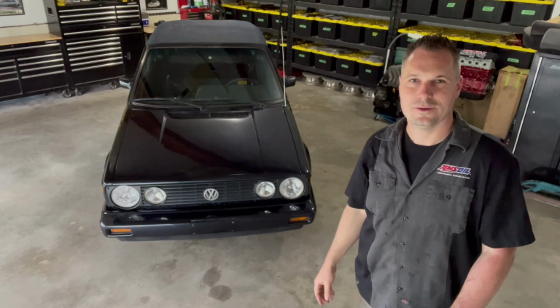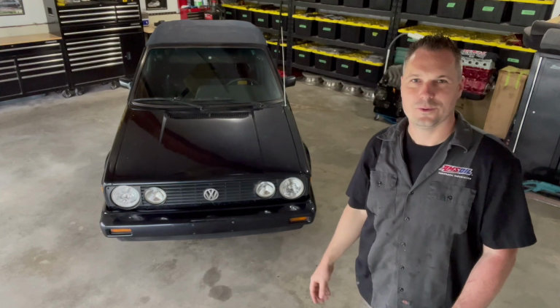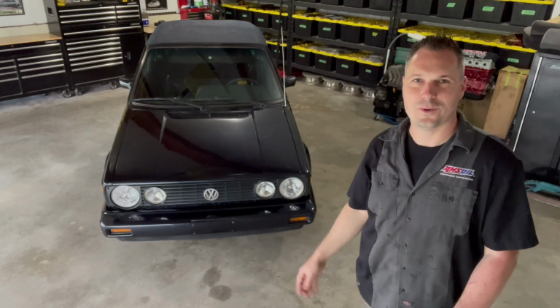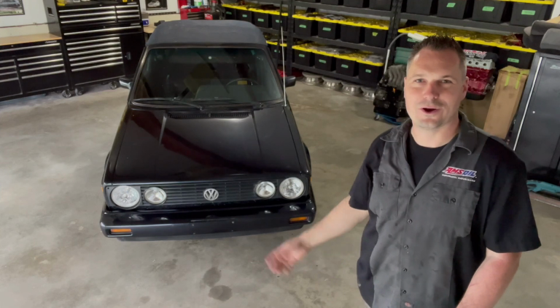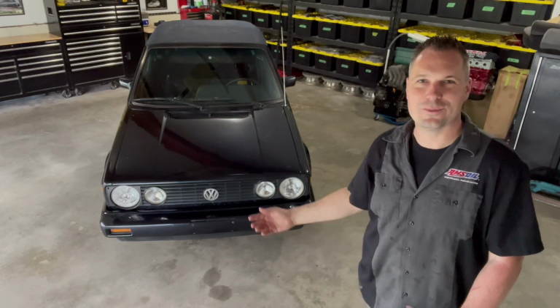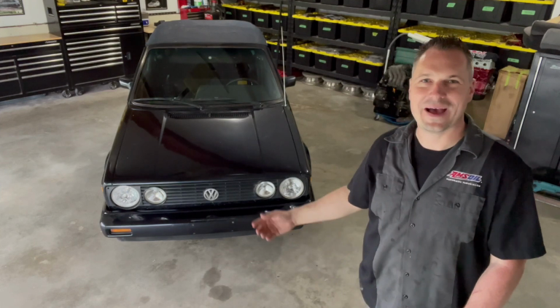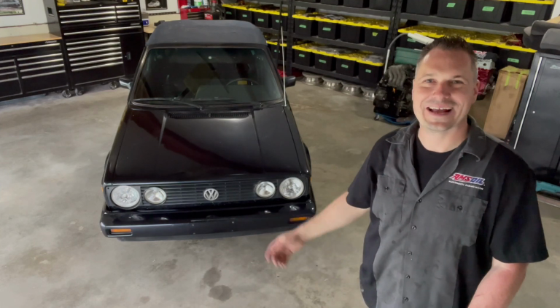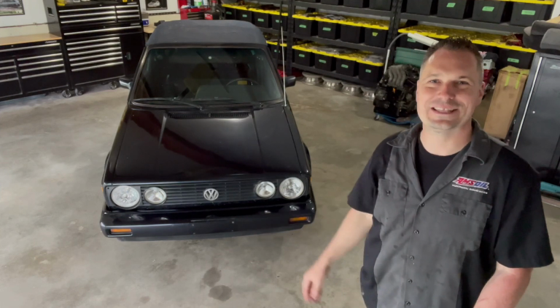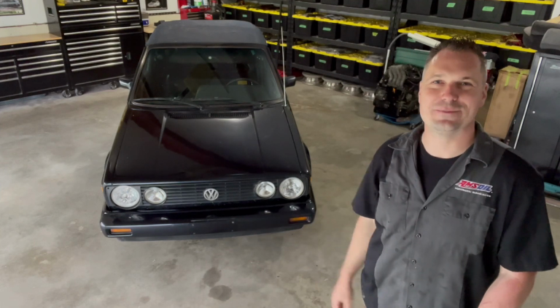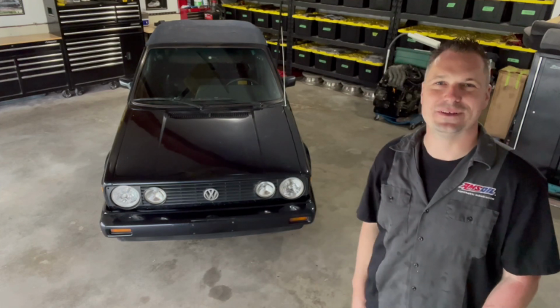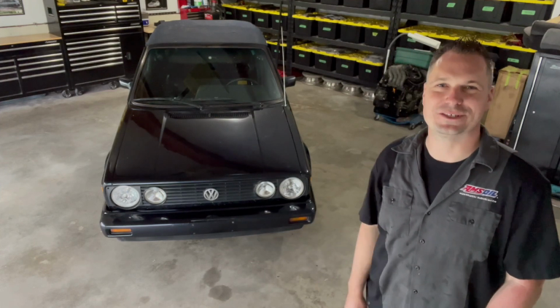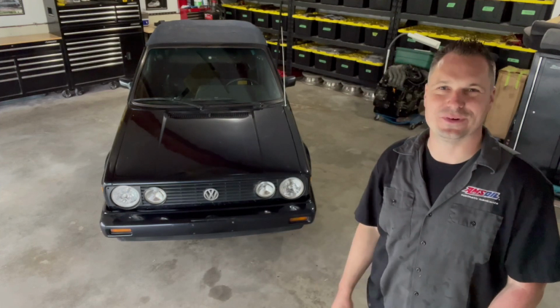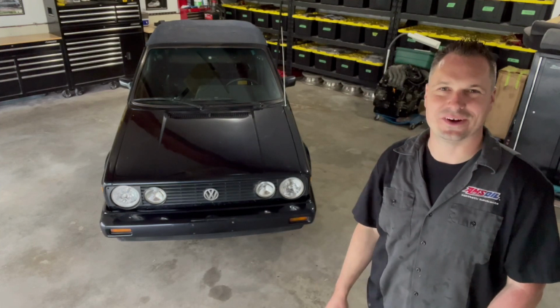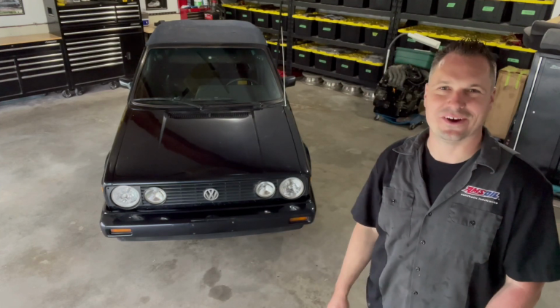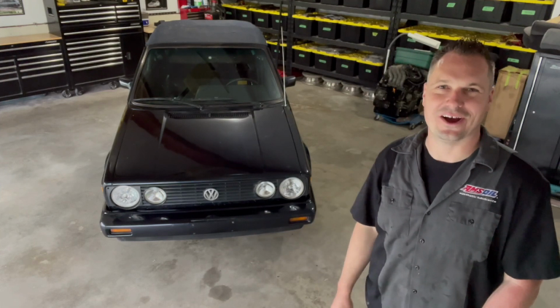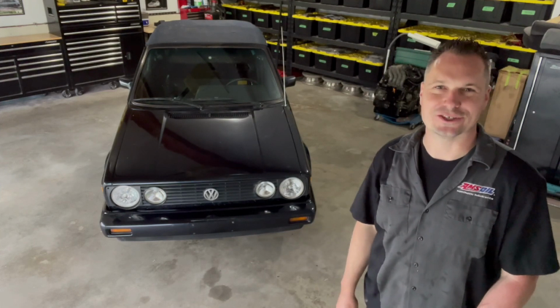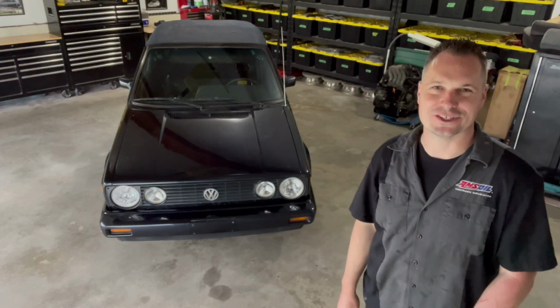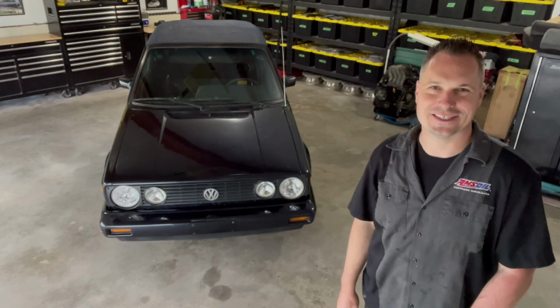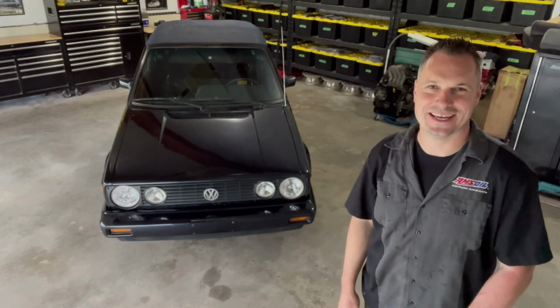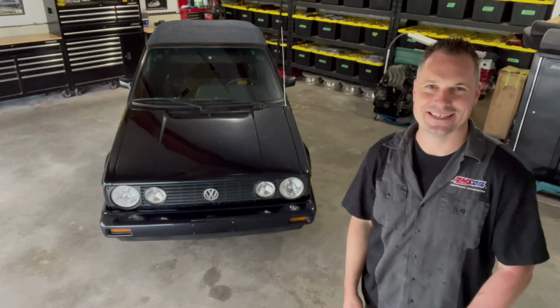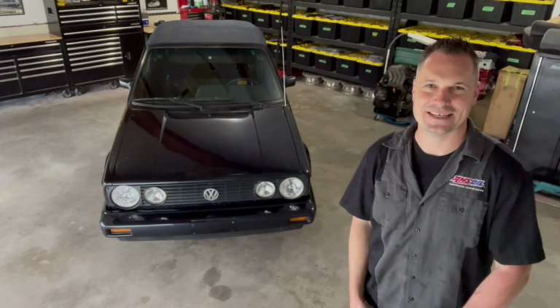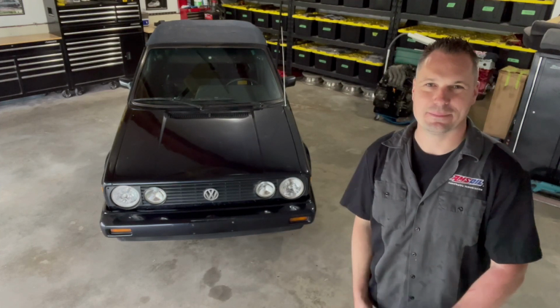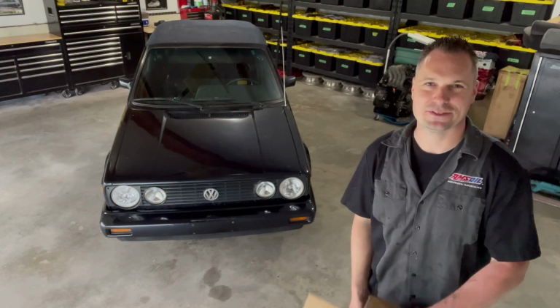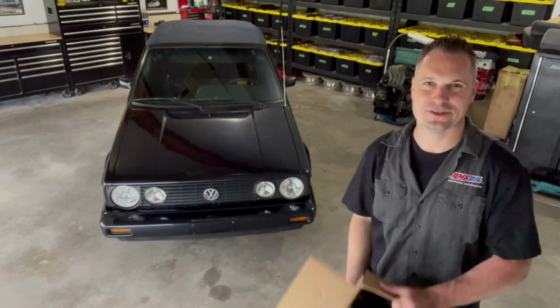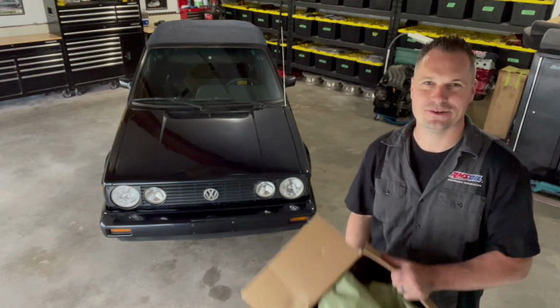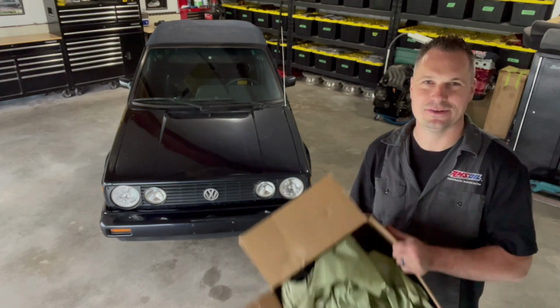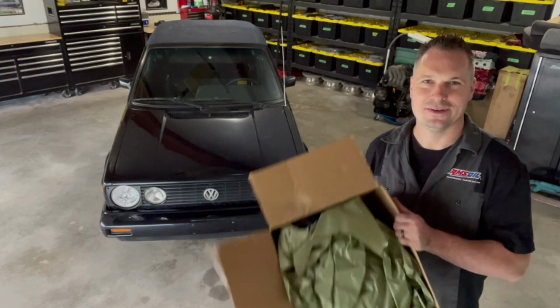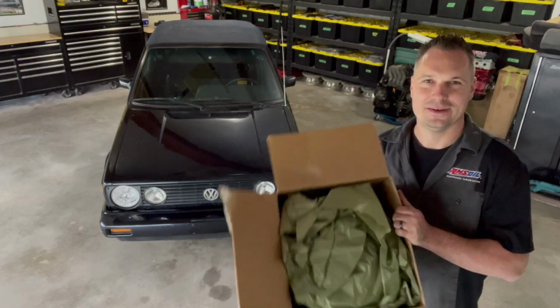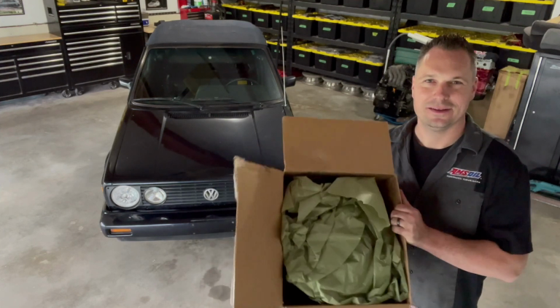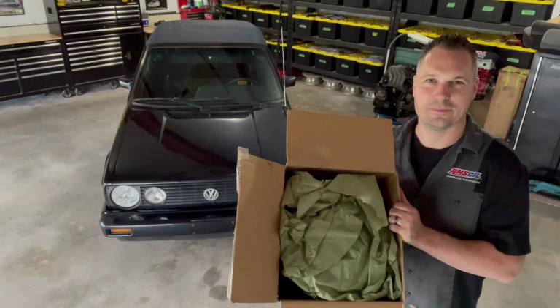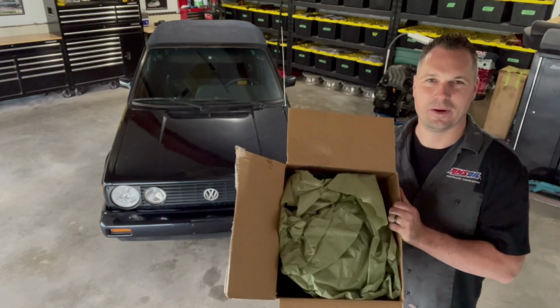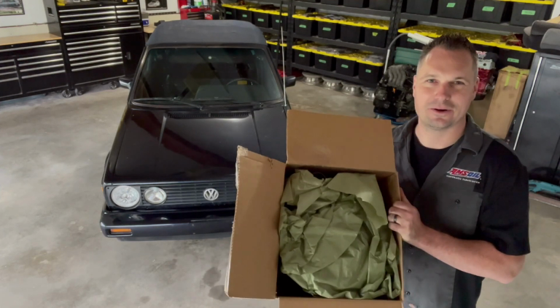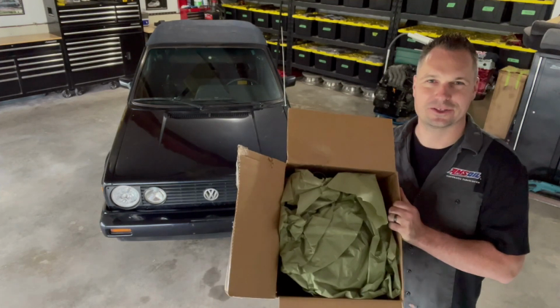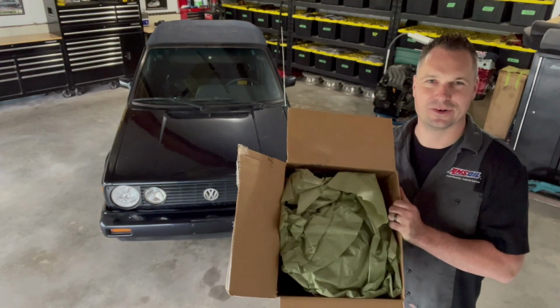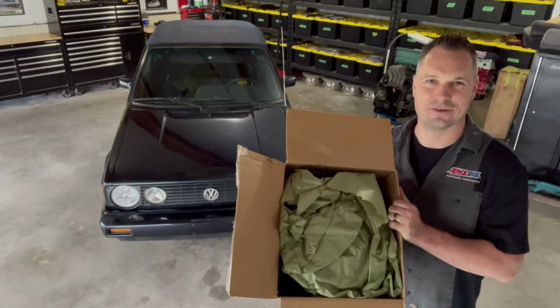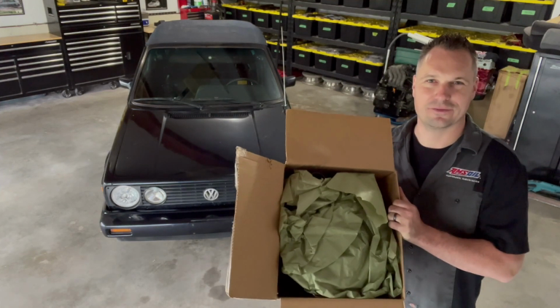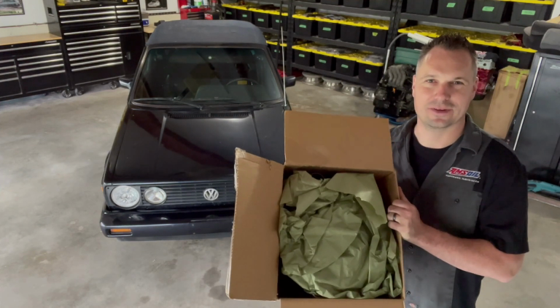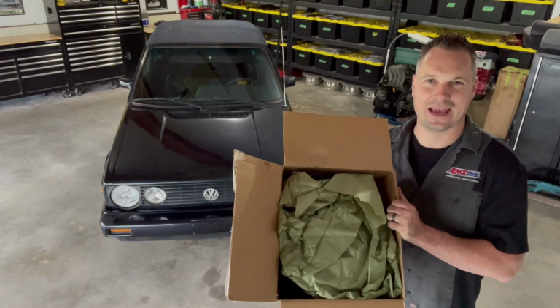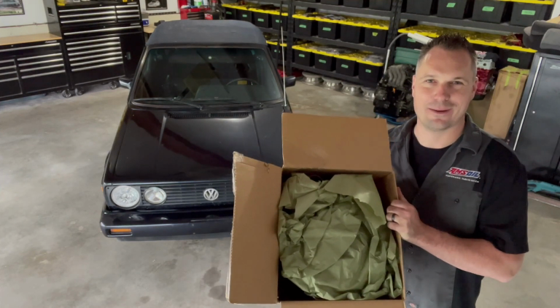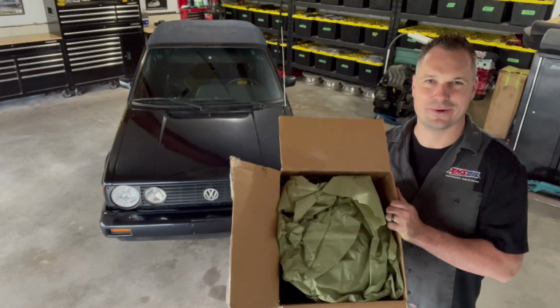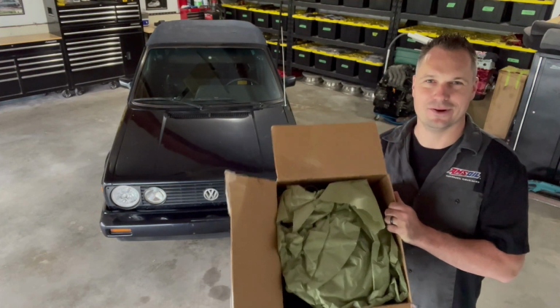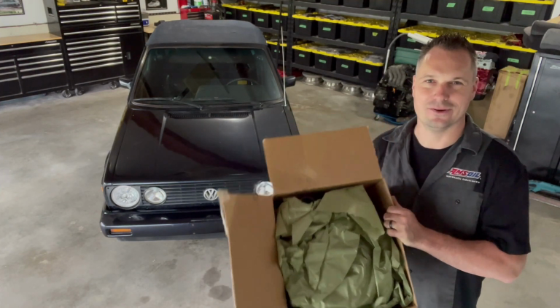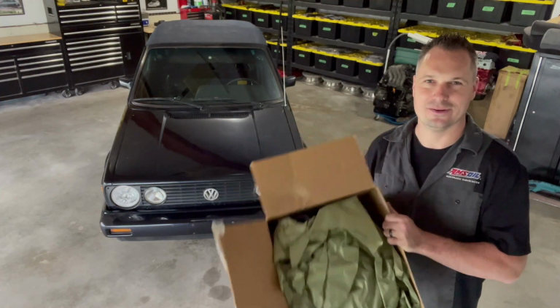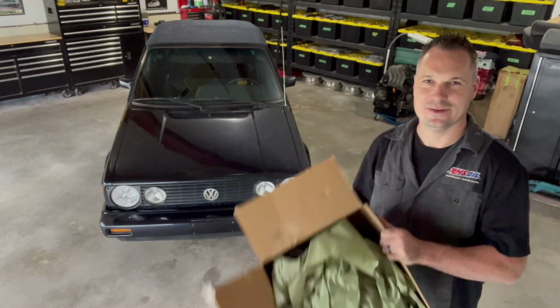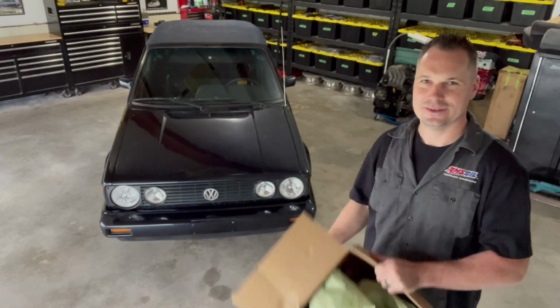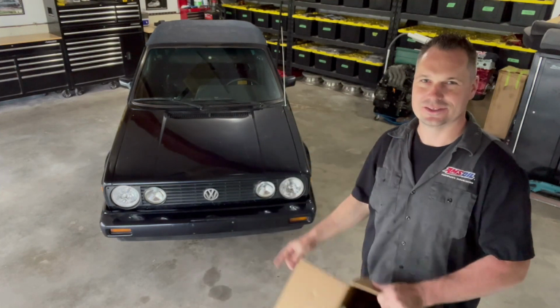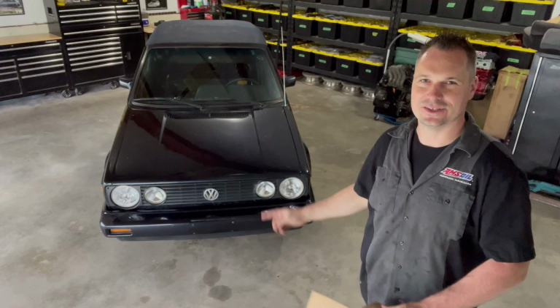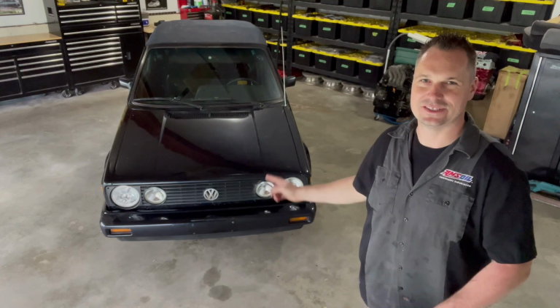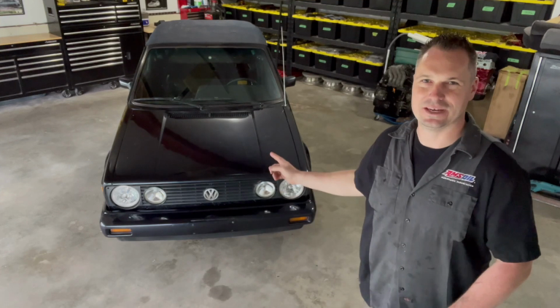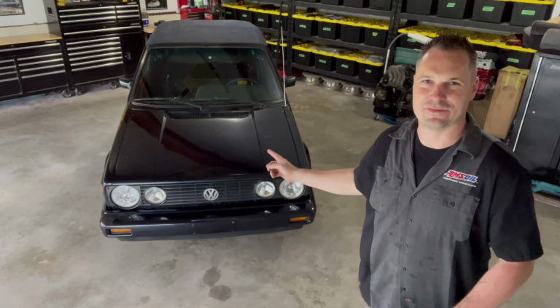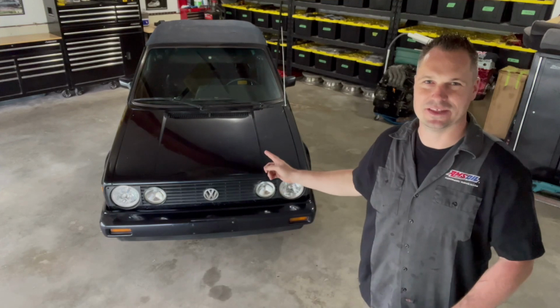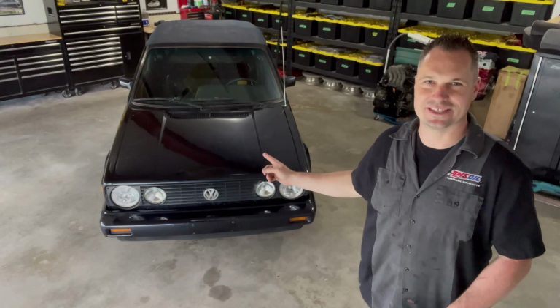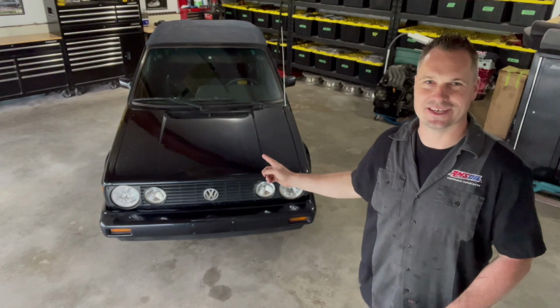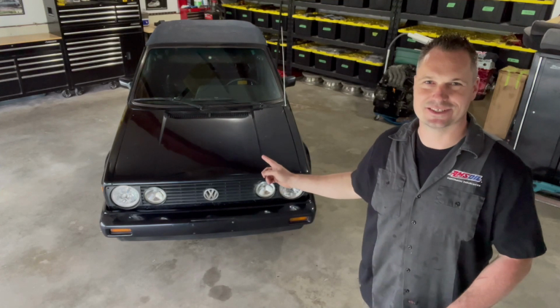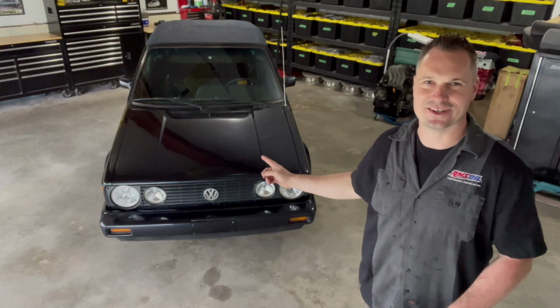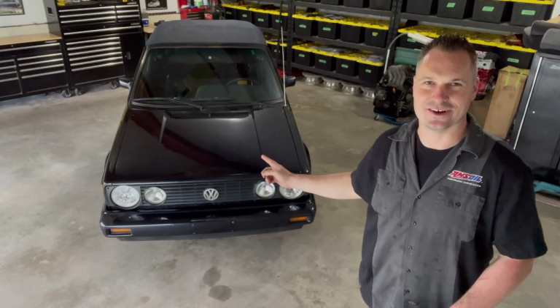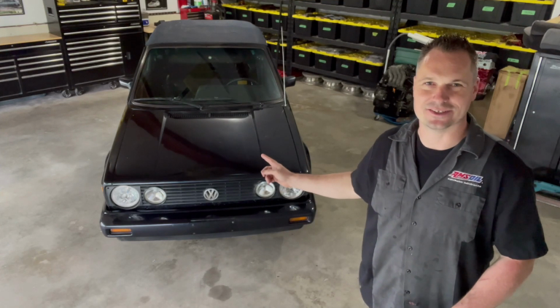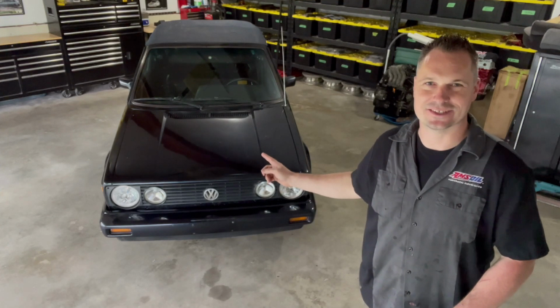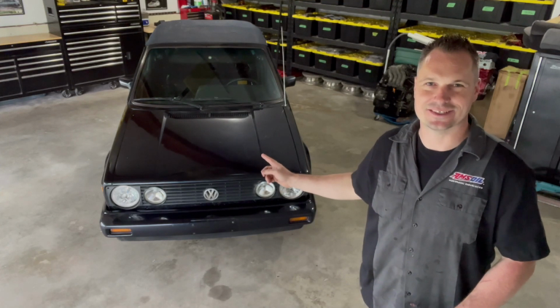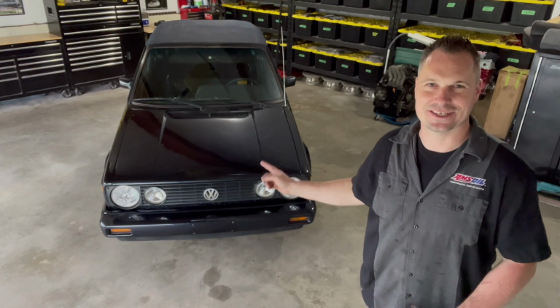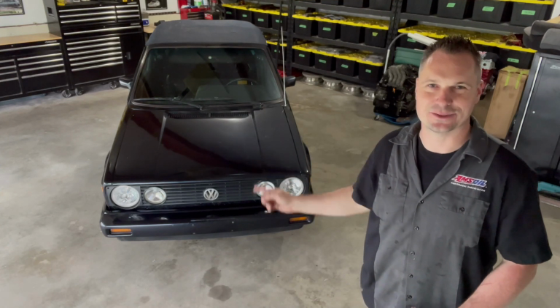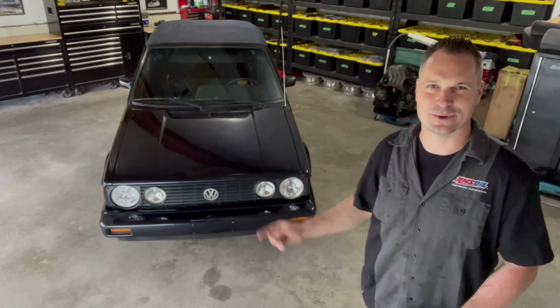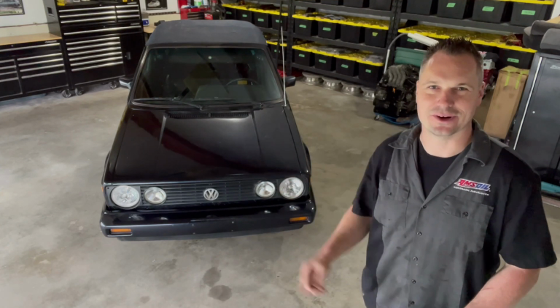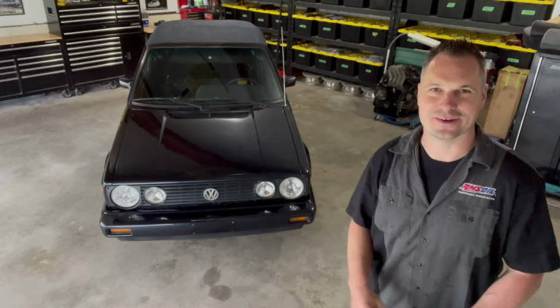Welcome back to the Mystery Garage. In today's episode, the parts are in for the Cabrio. So let's see if this thing starts. Let's get to work.